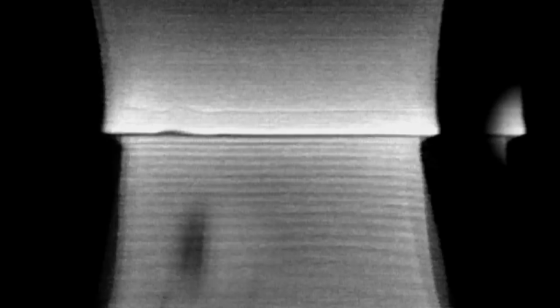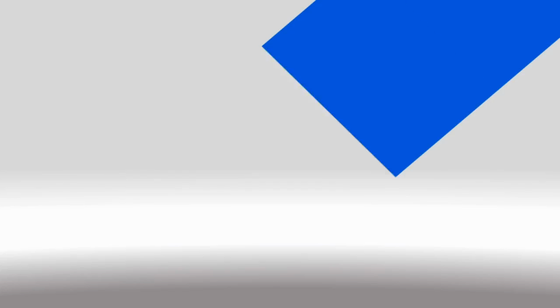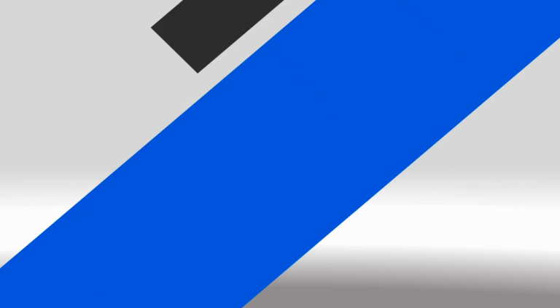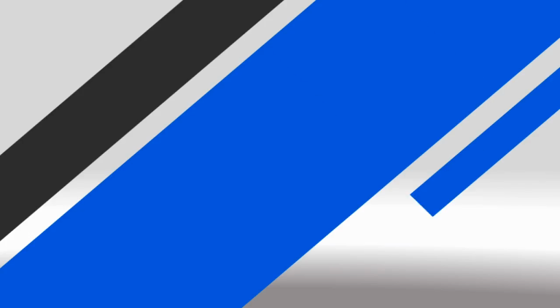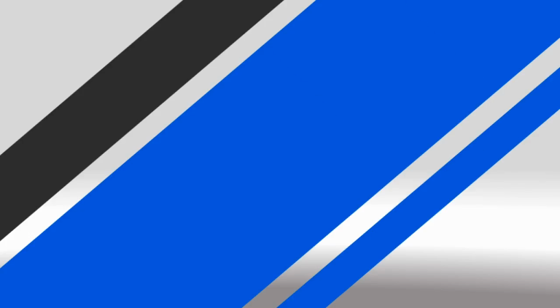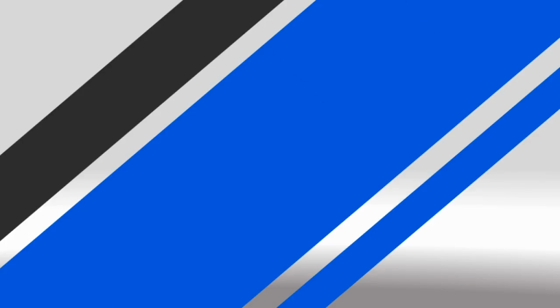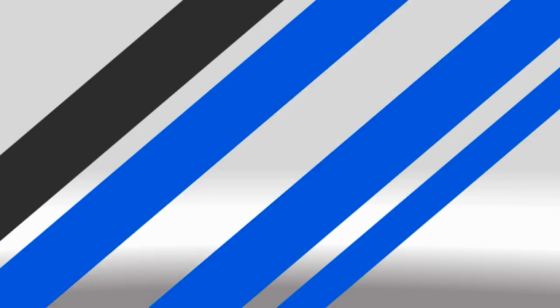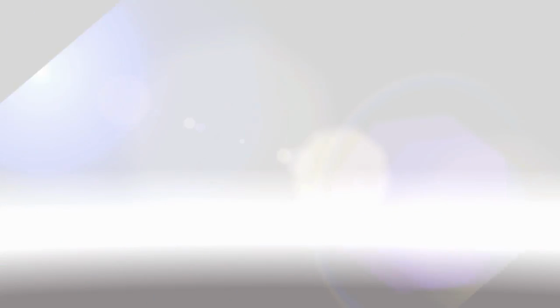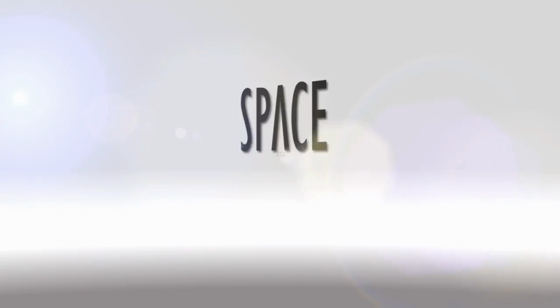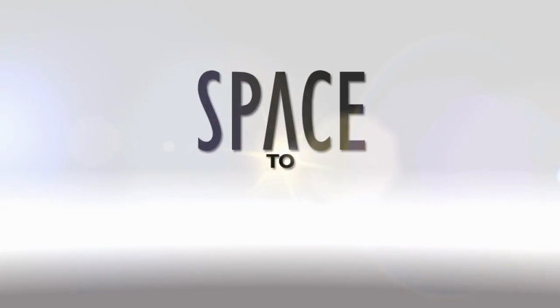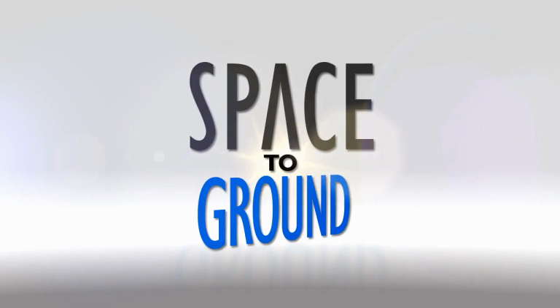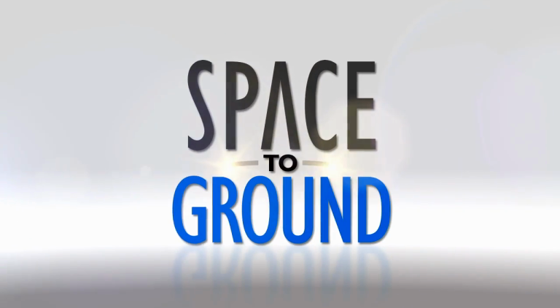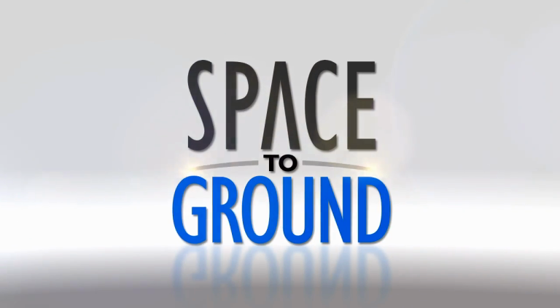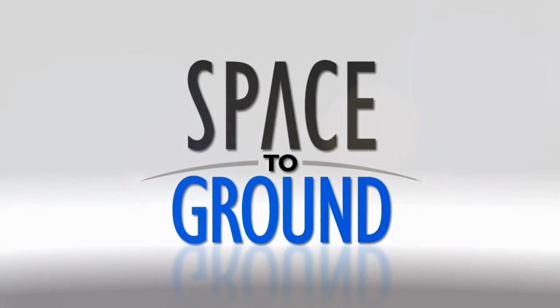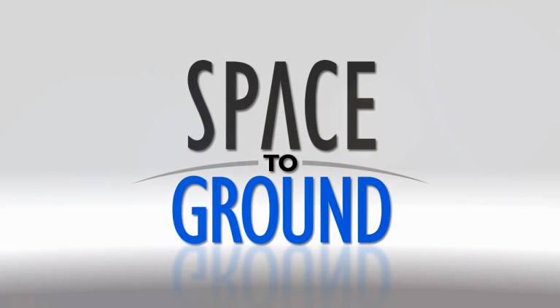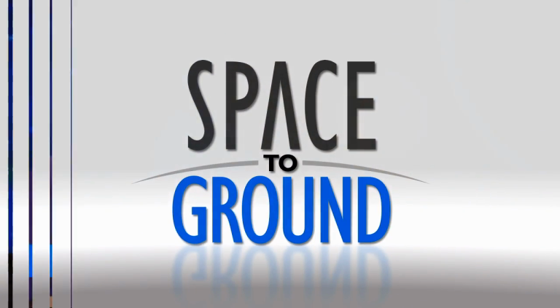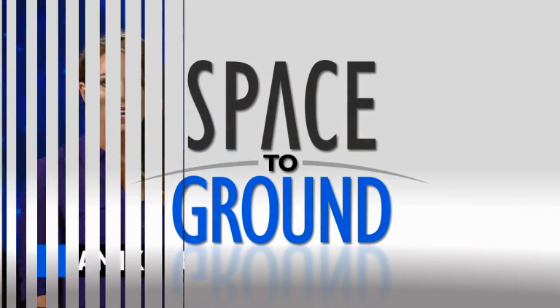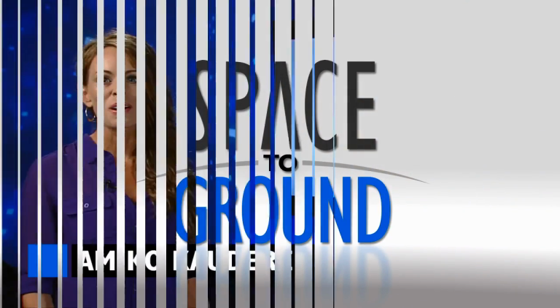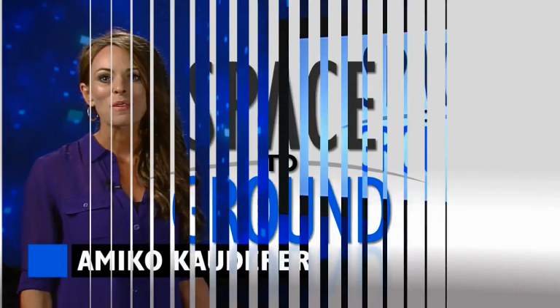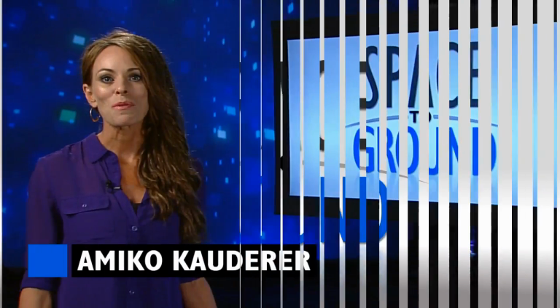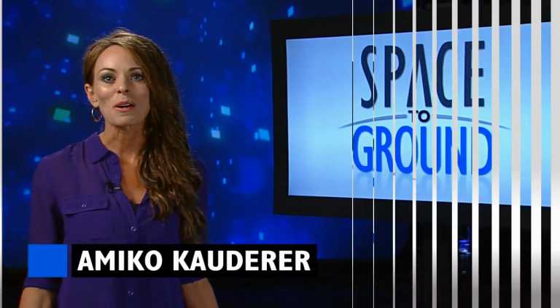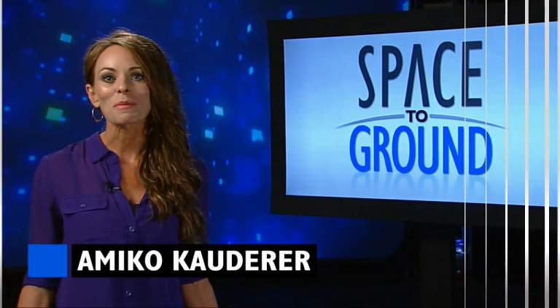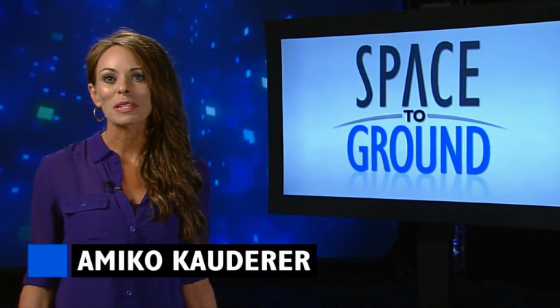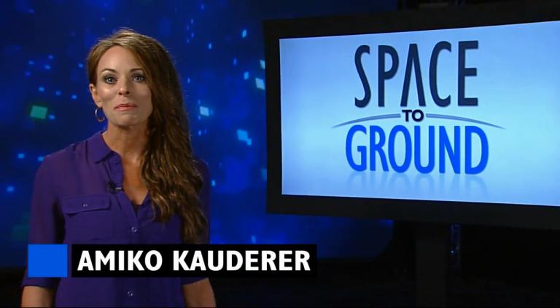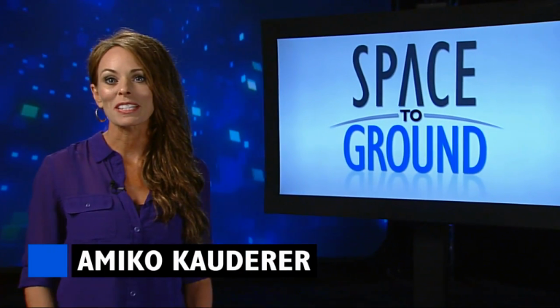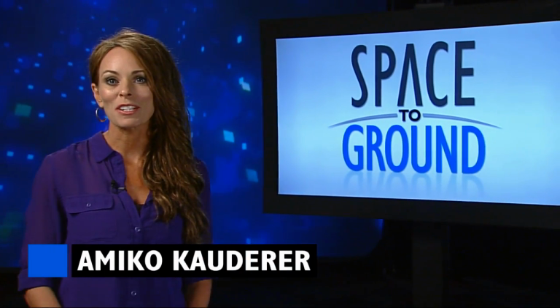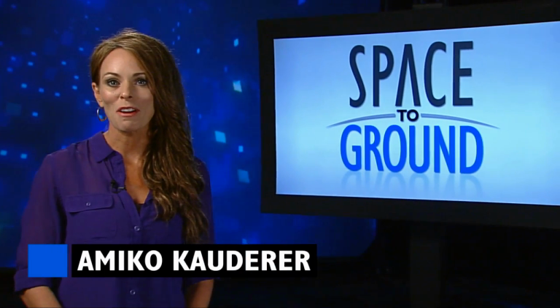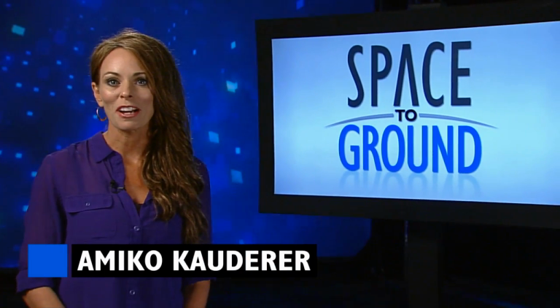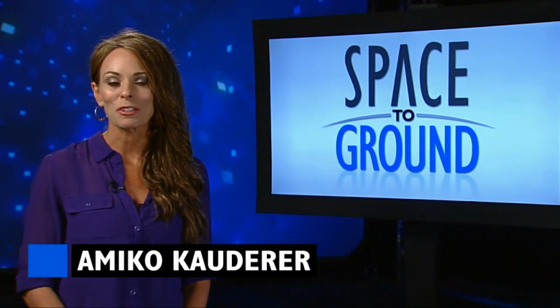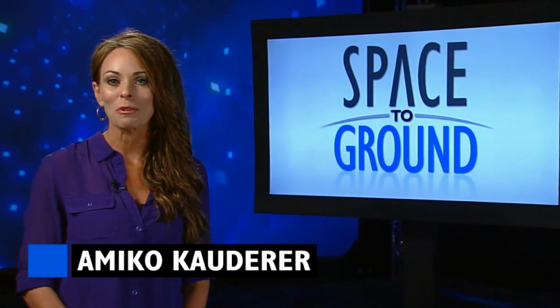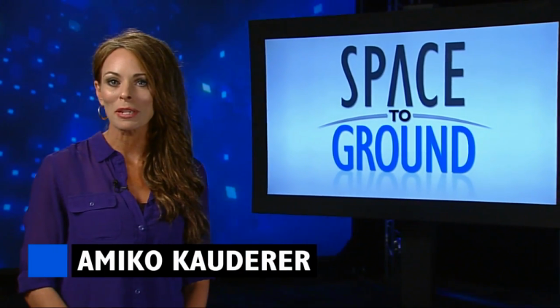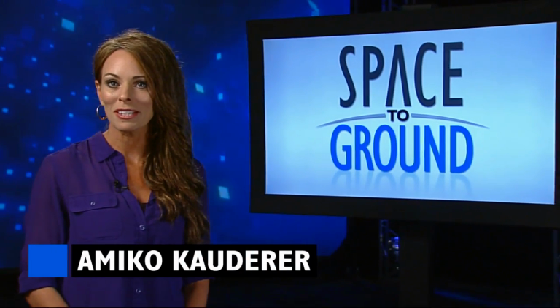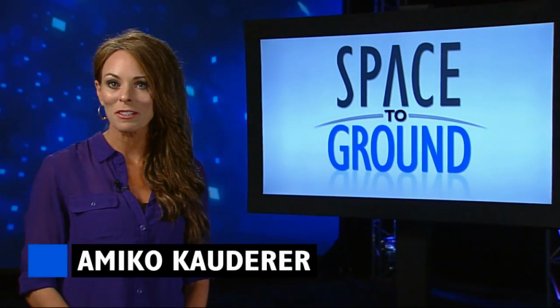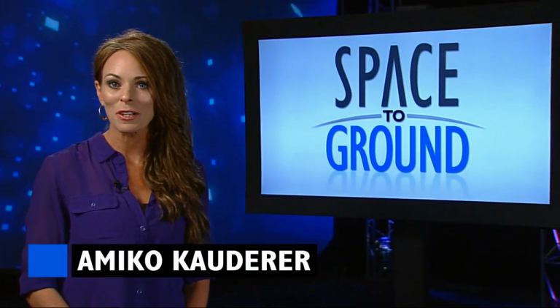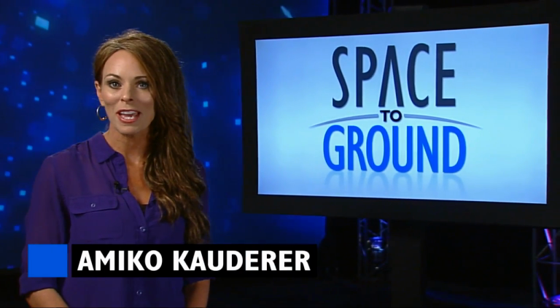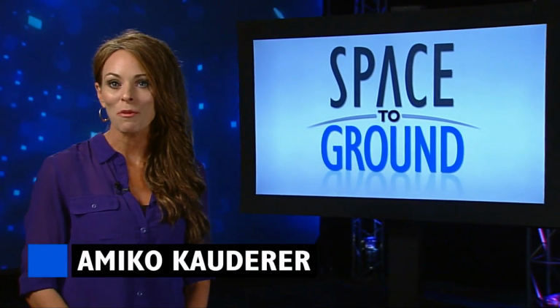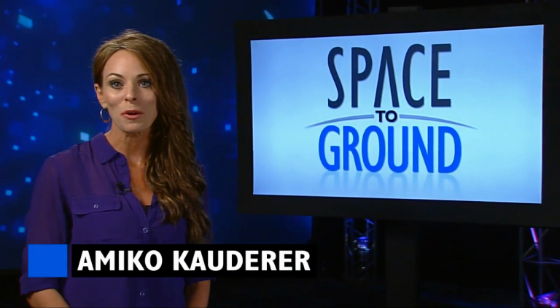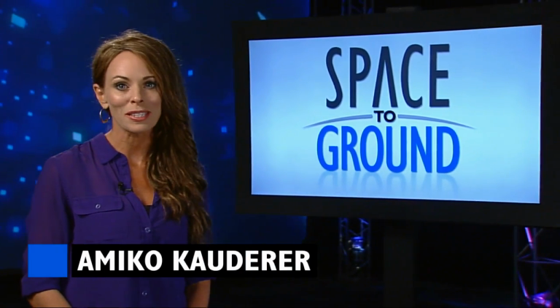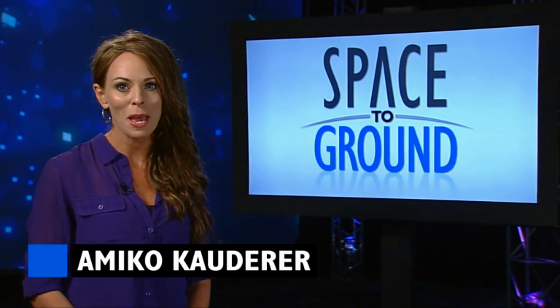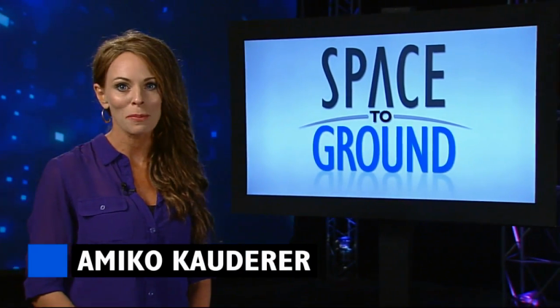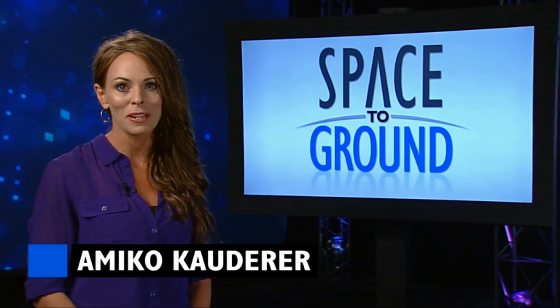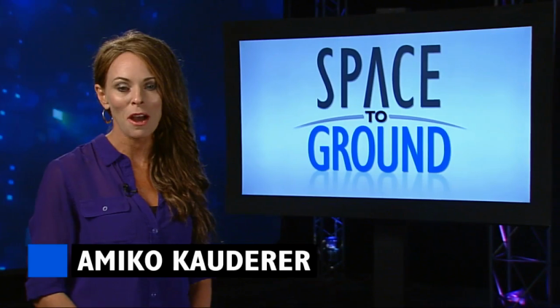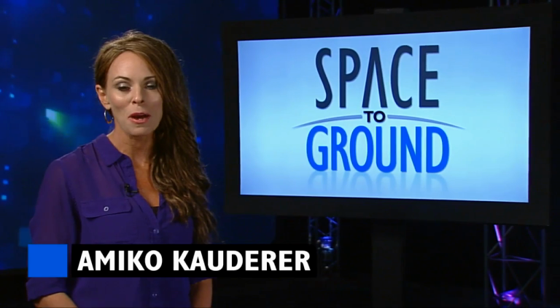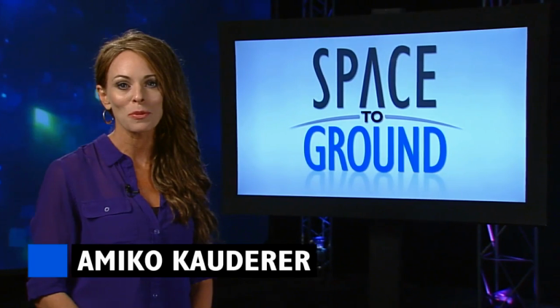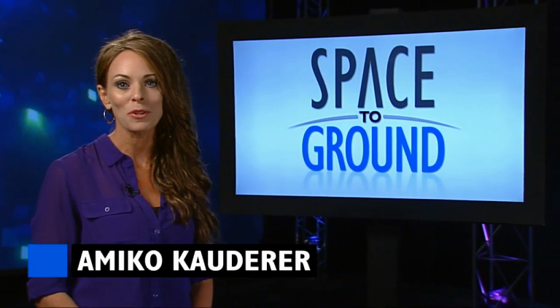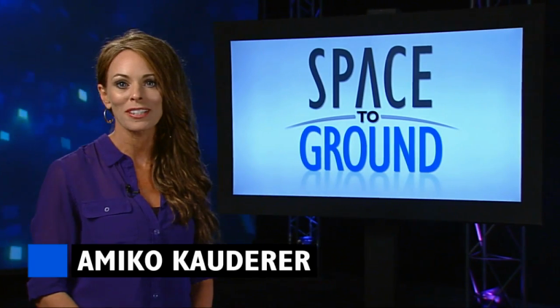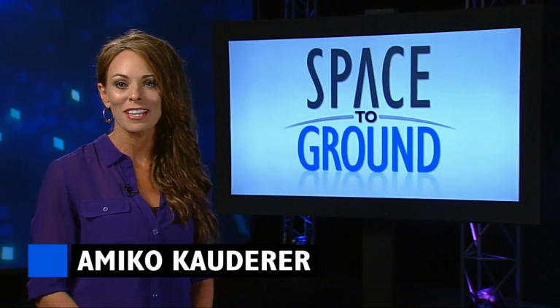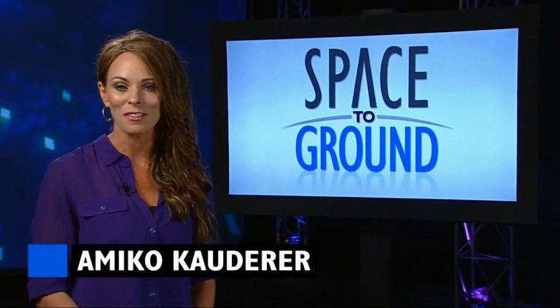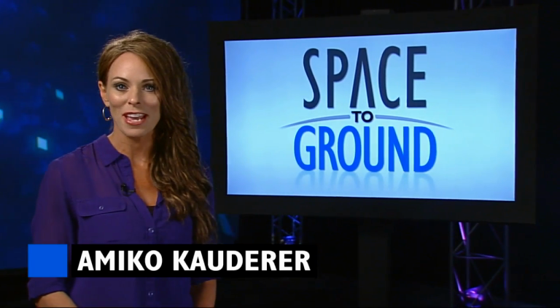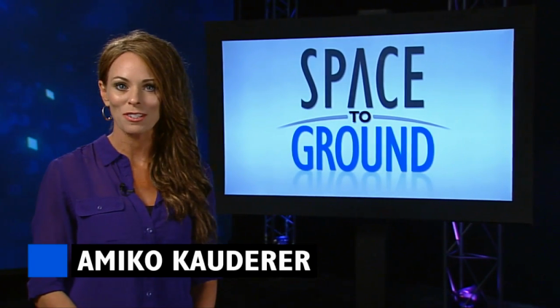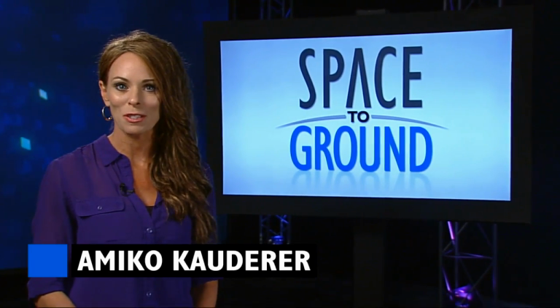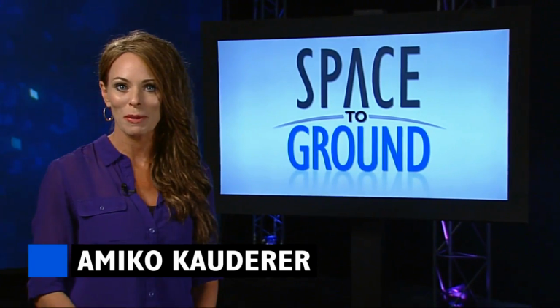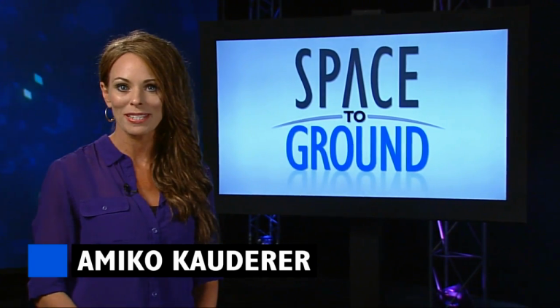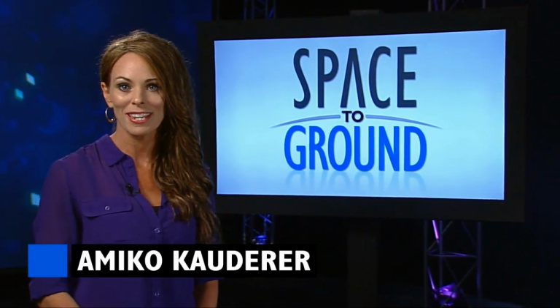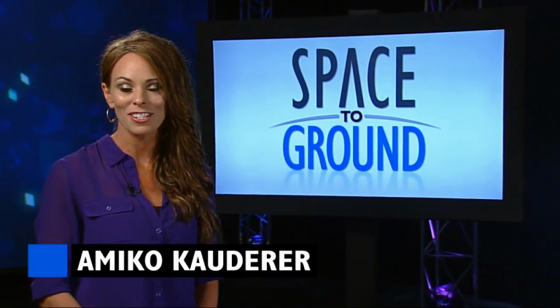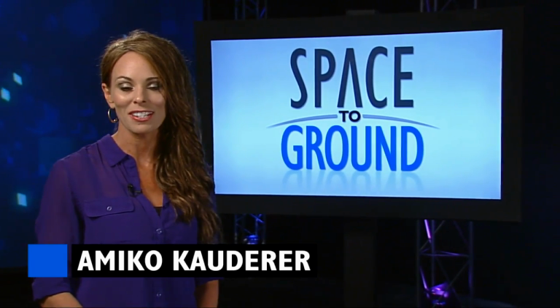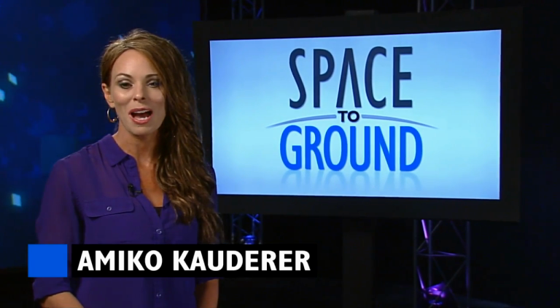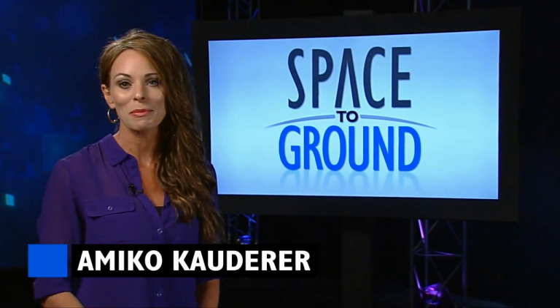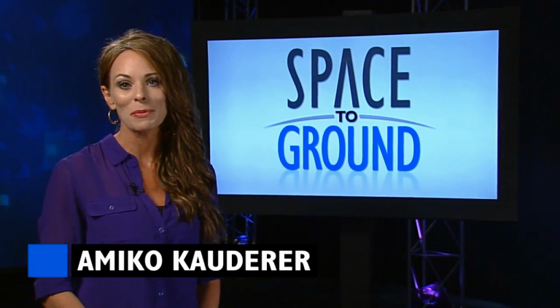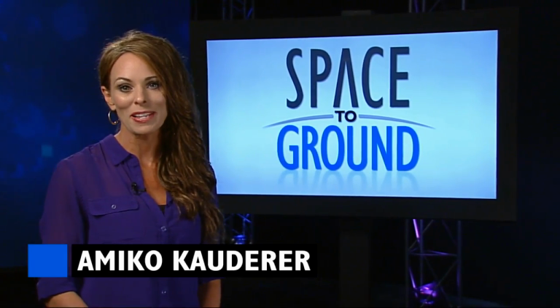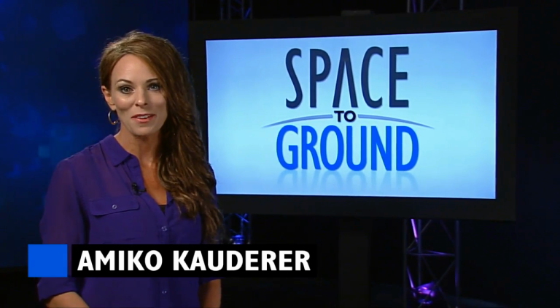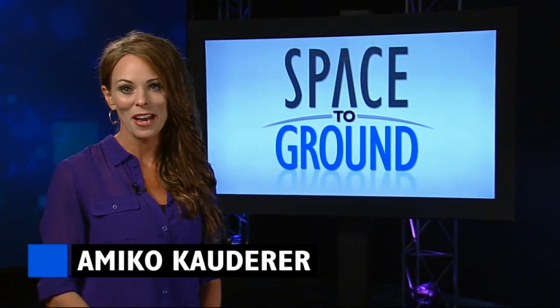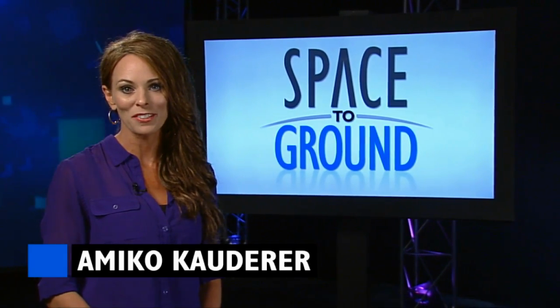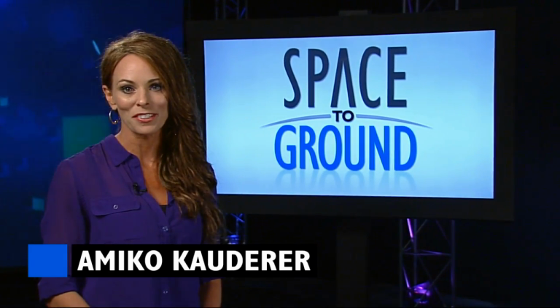Houston Station on Space to Ground. Welcome to Space to Ground, your weekly look at what's happening onboard the International Space Station. I'm Emiko Cowder.